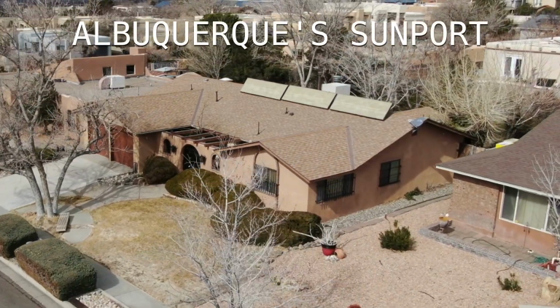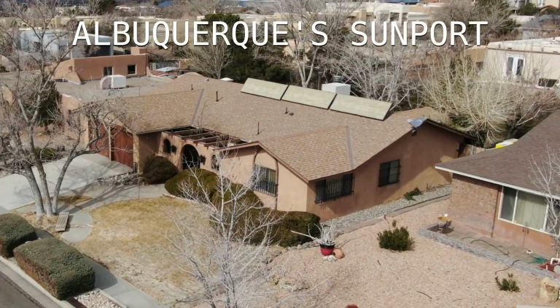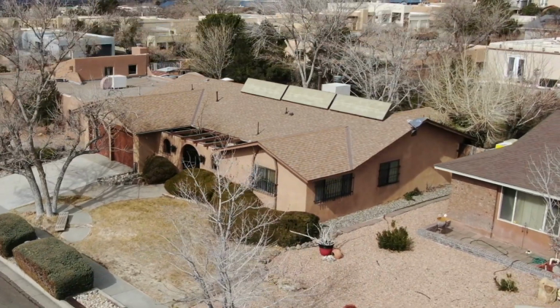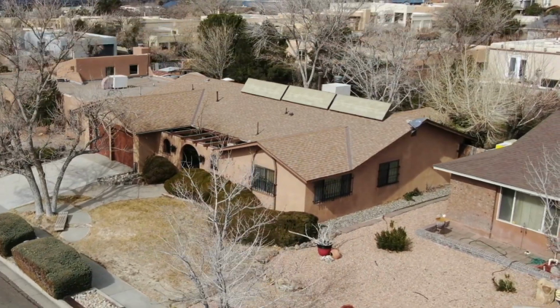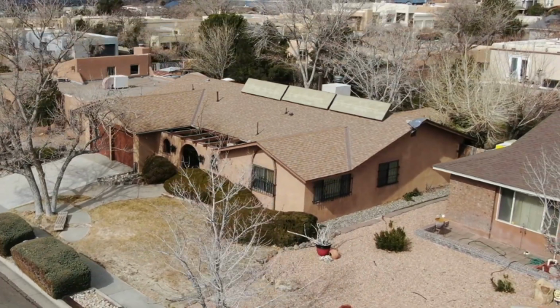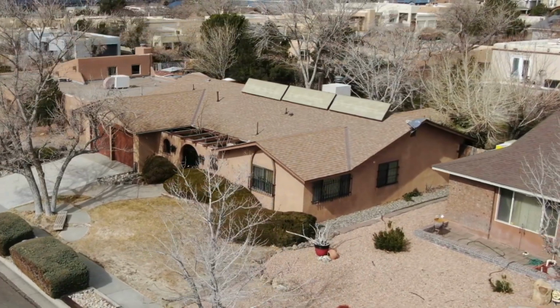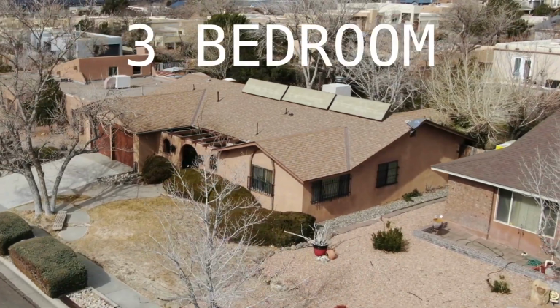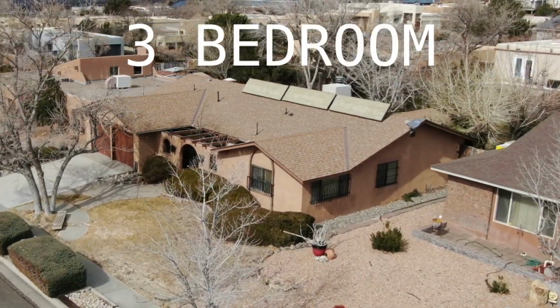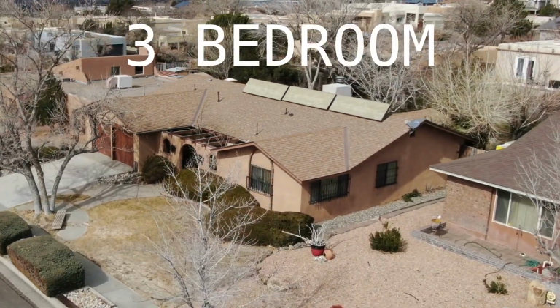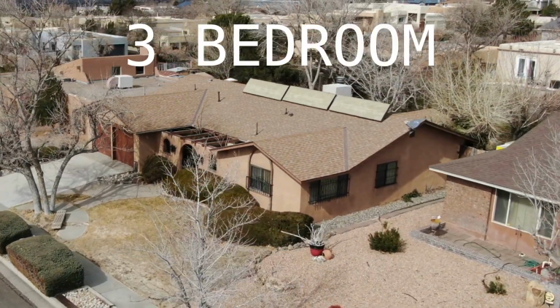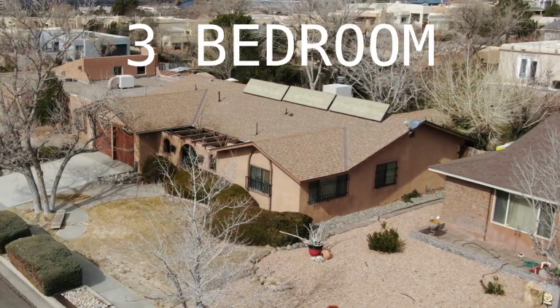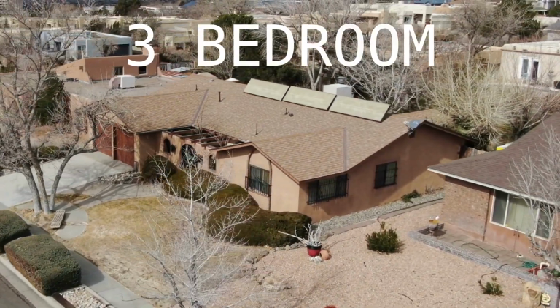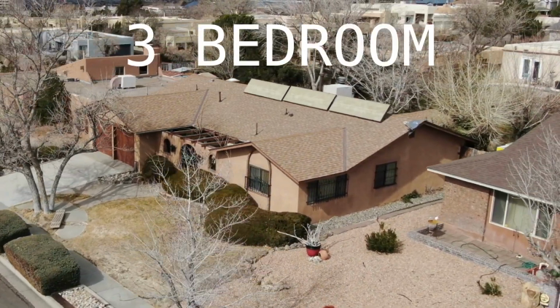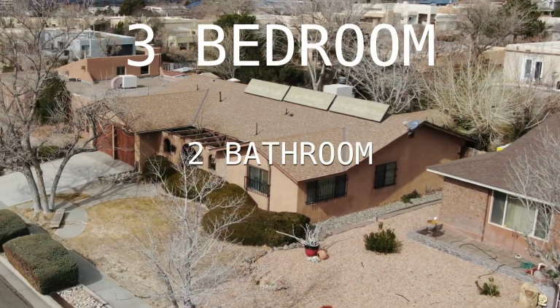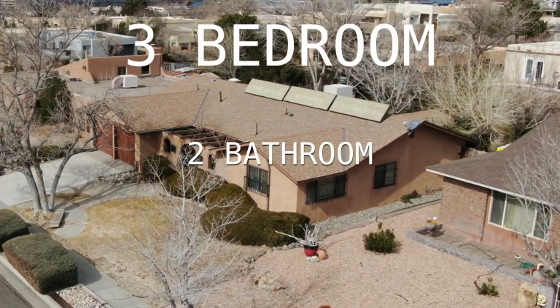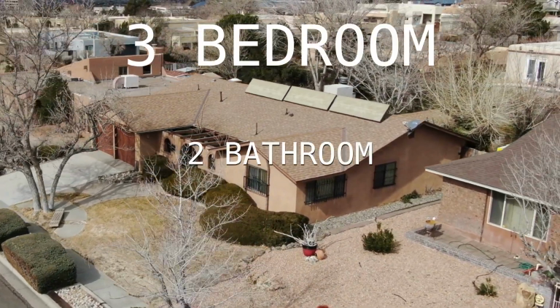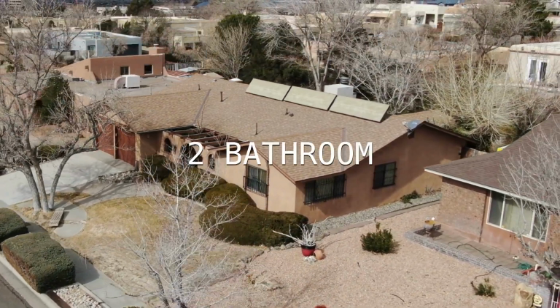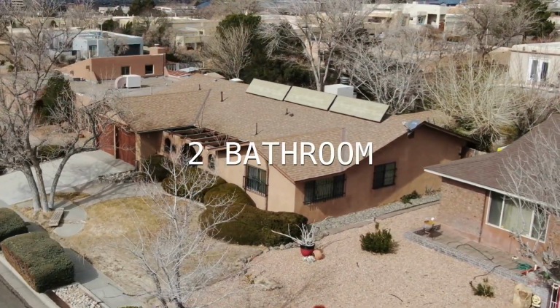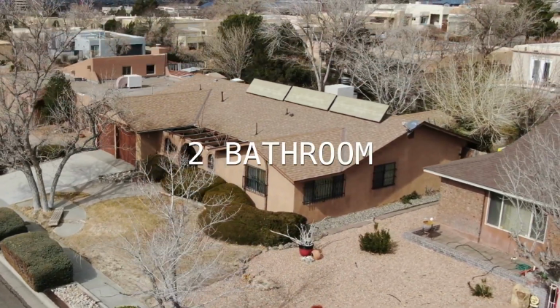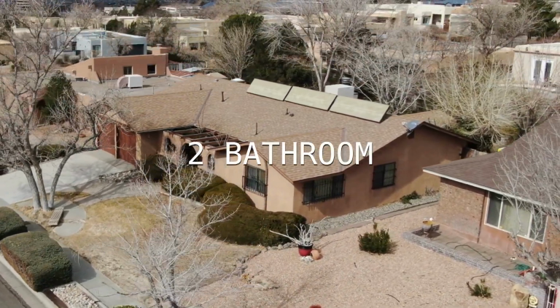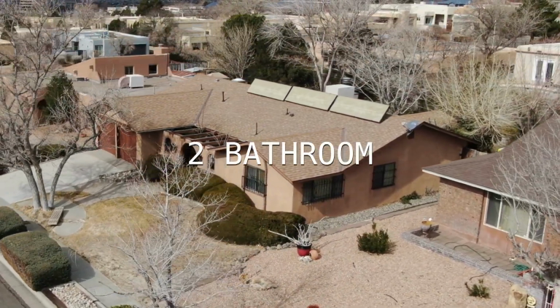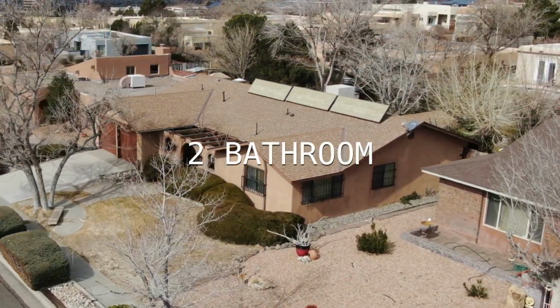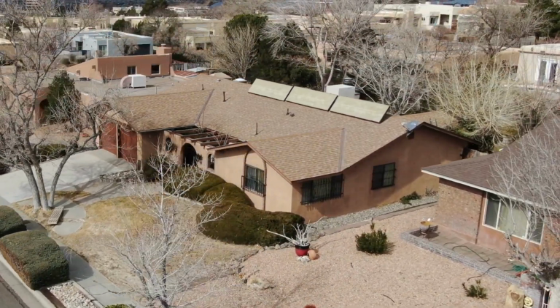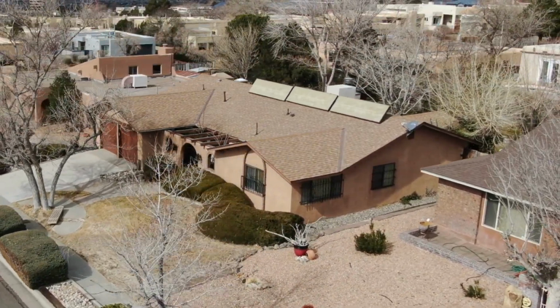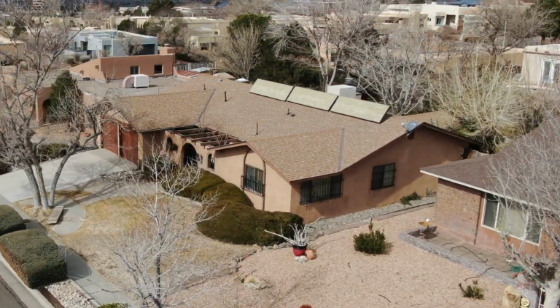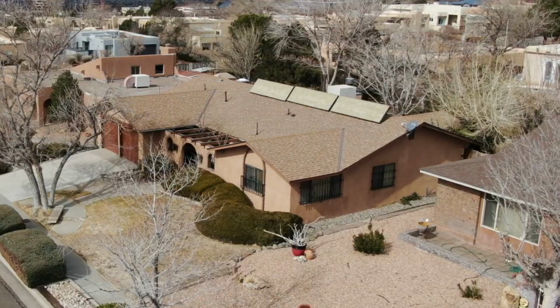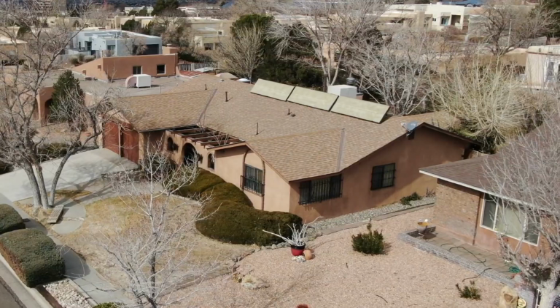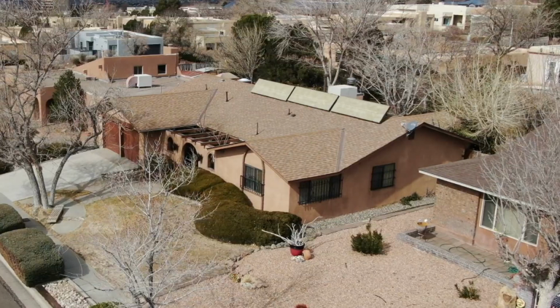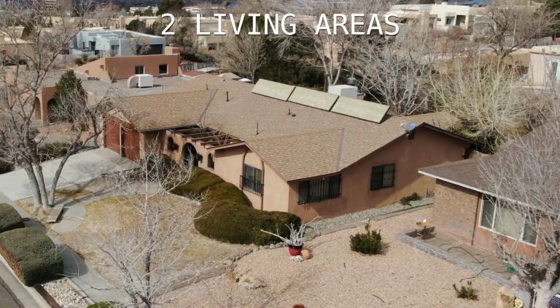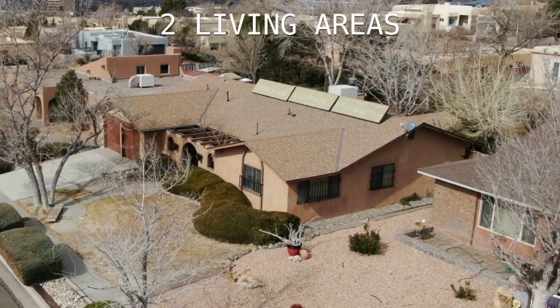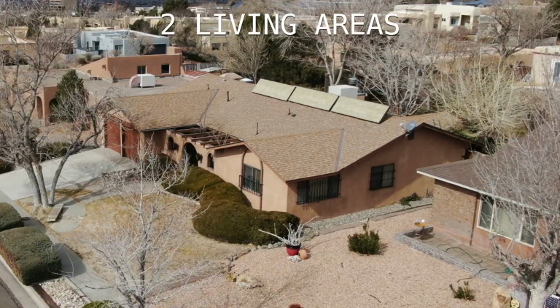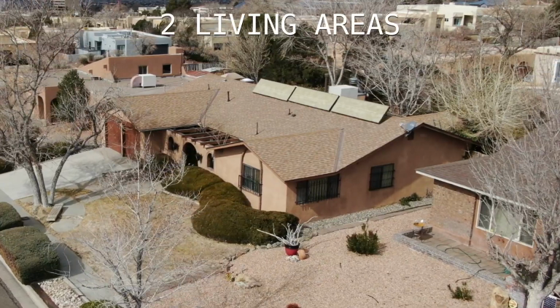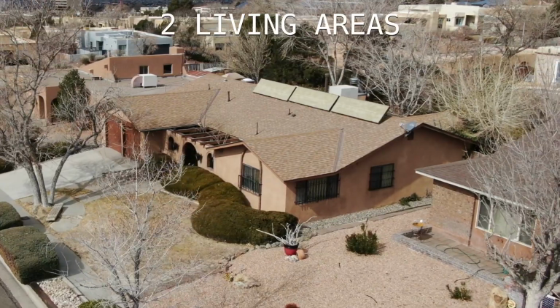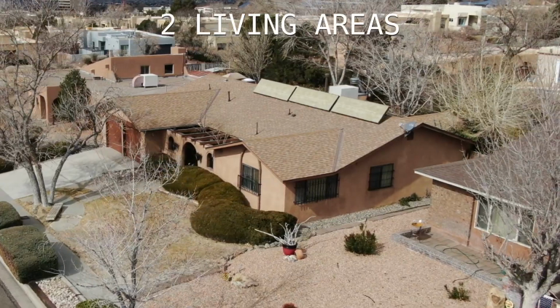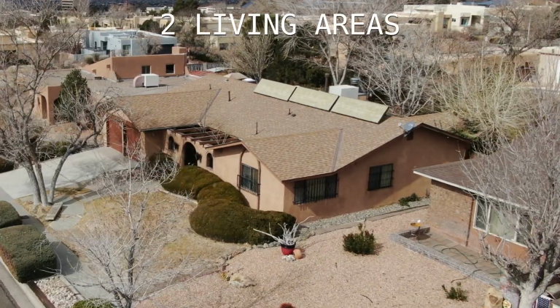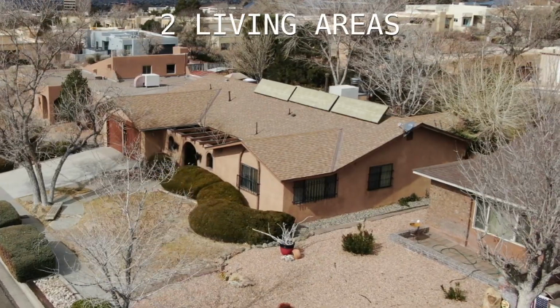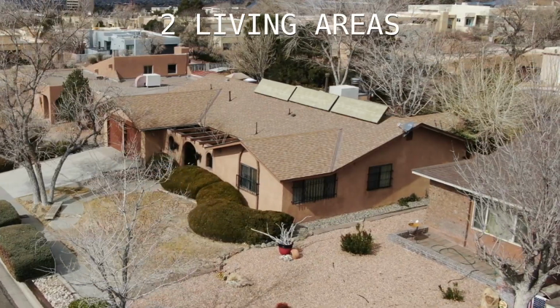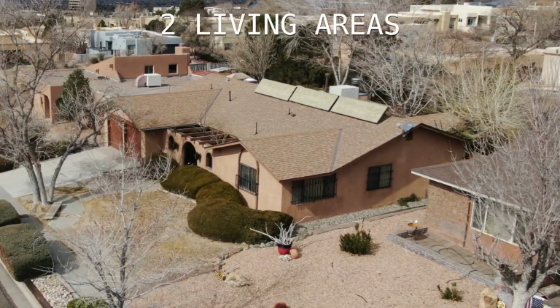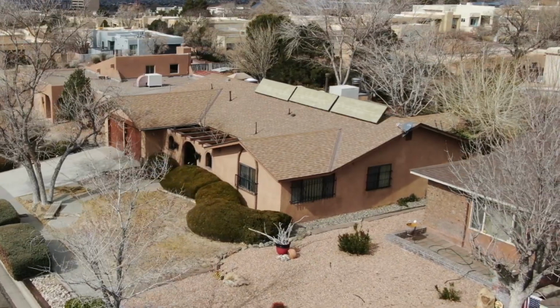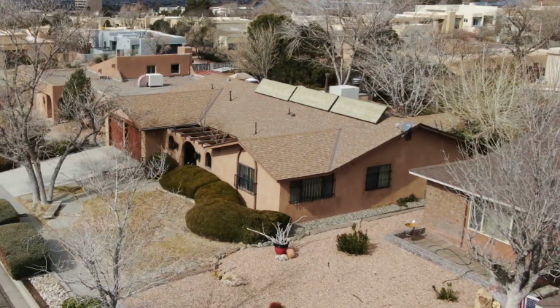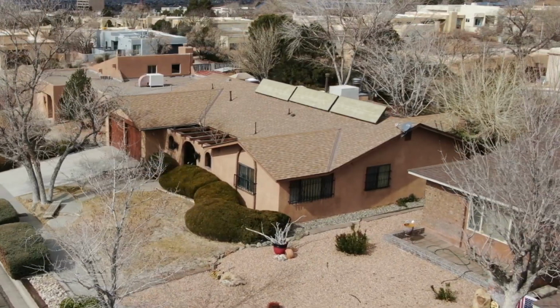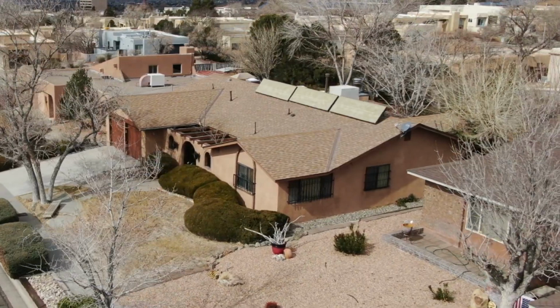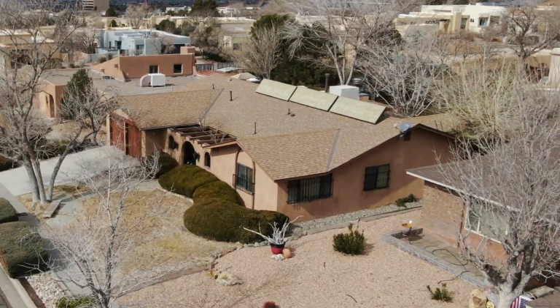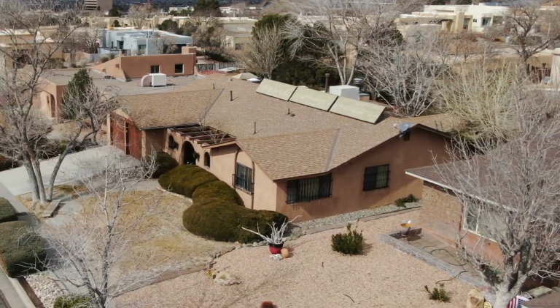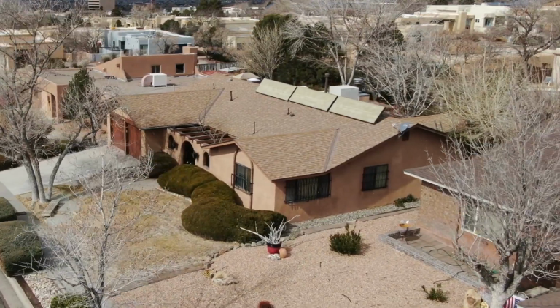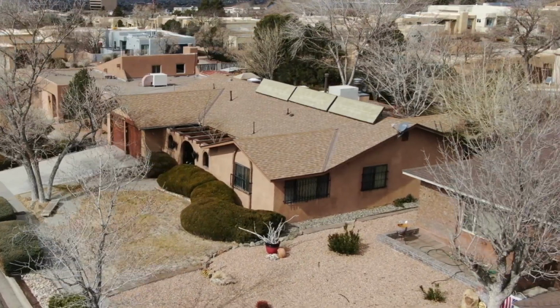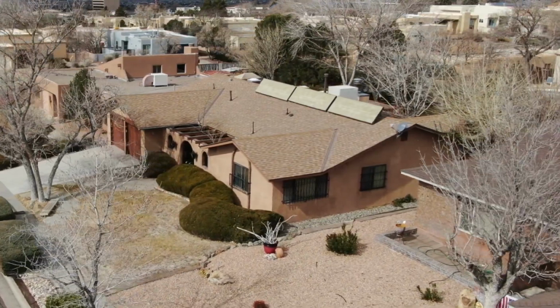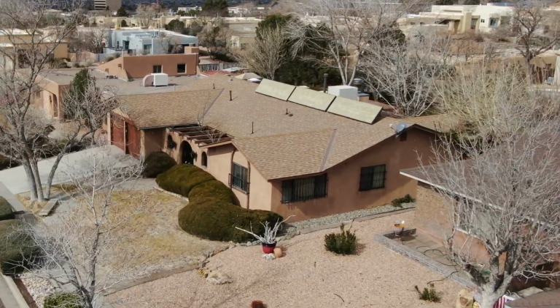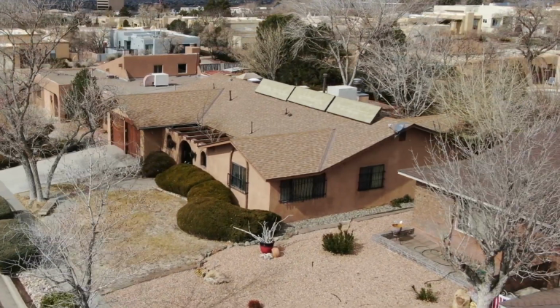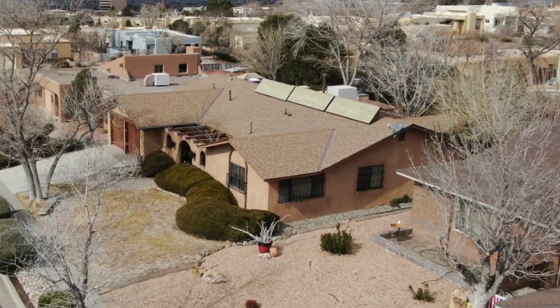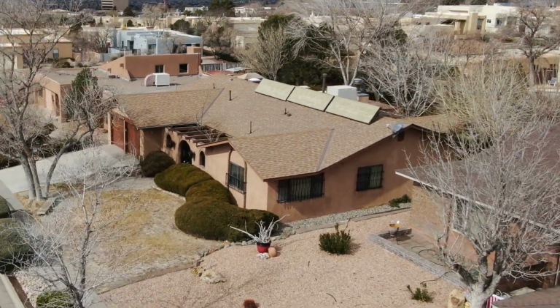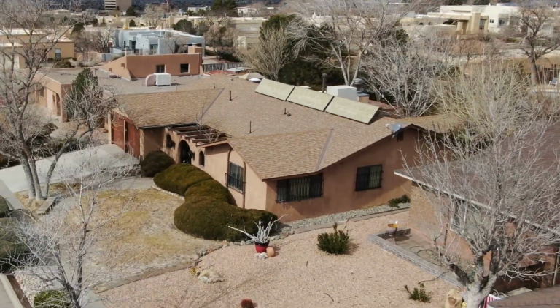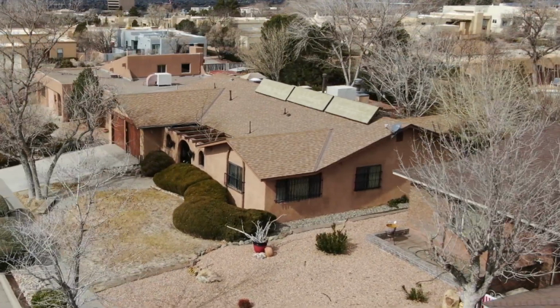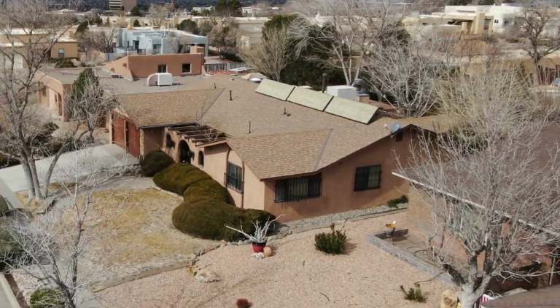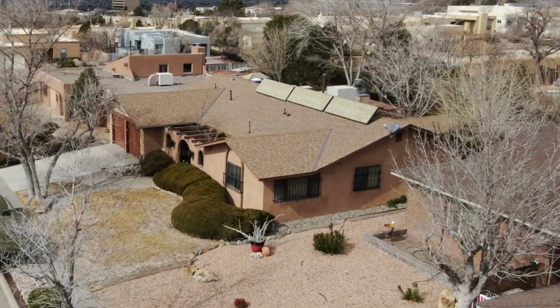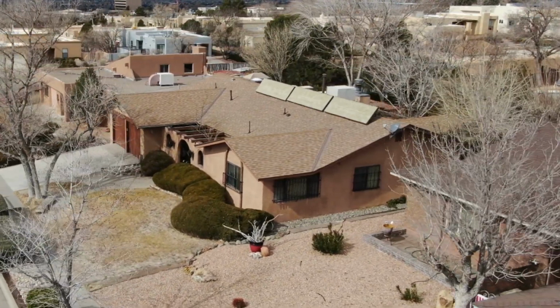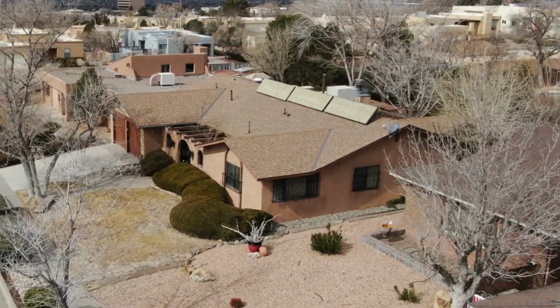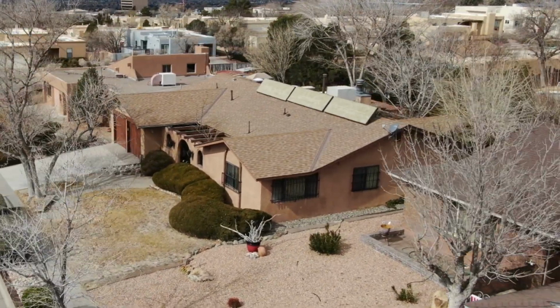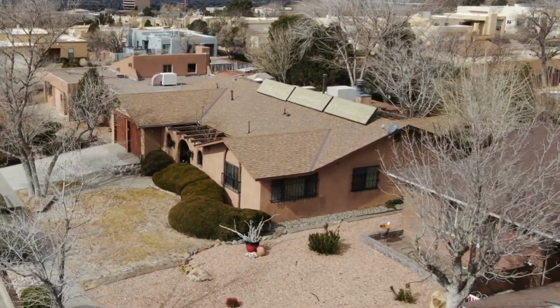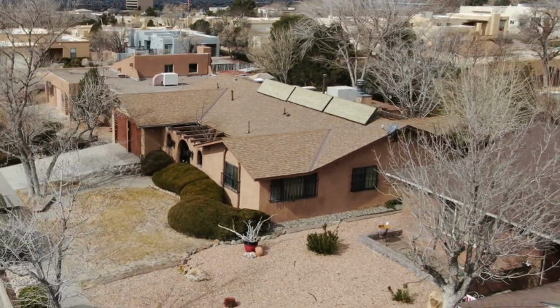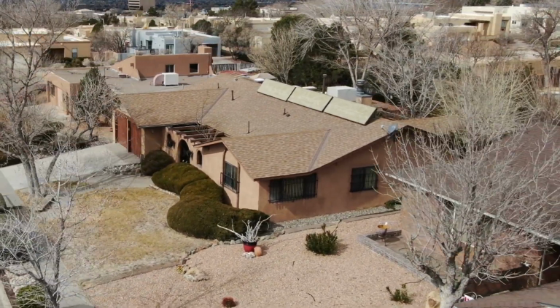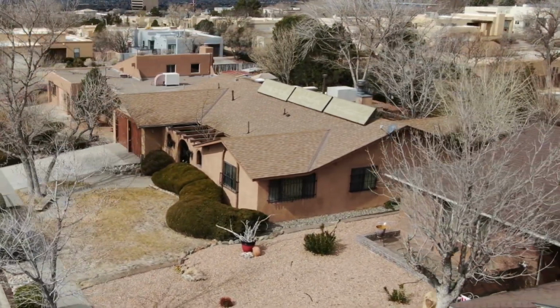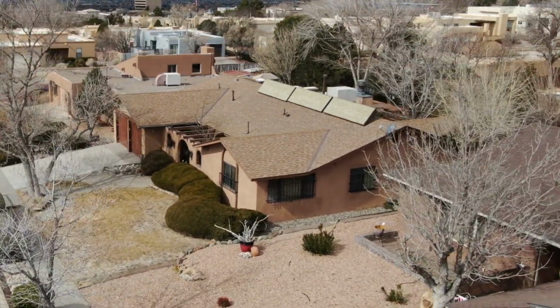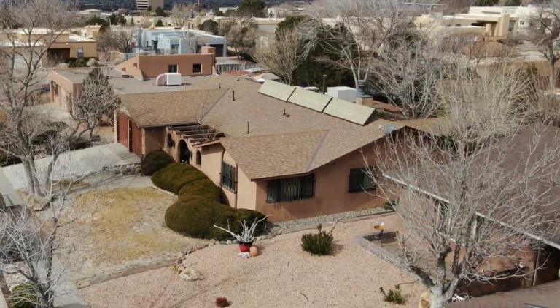This 3-bedroom, 2-bathroom home has two living areas with warm custom wood accents throughout.